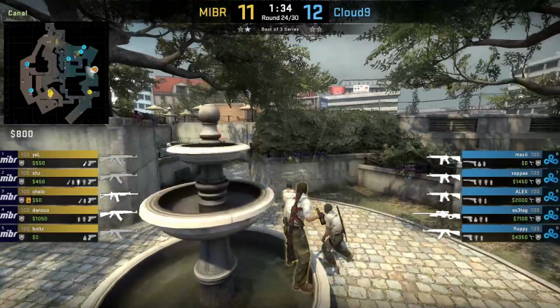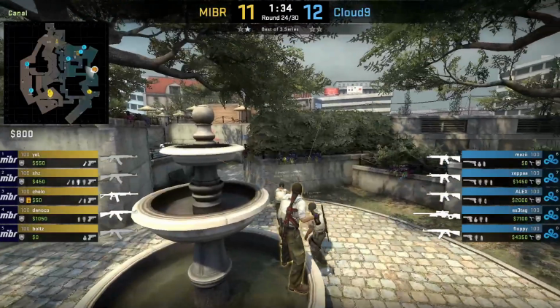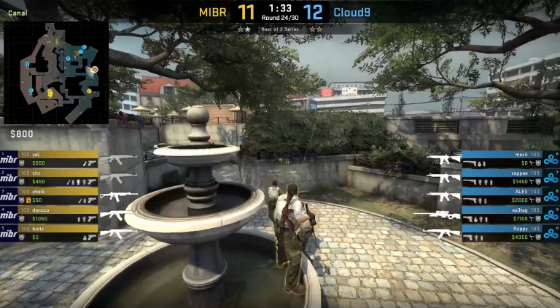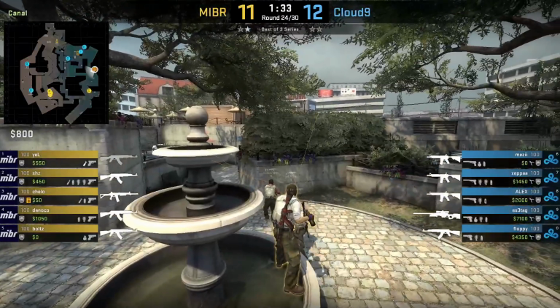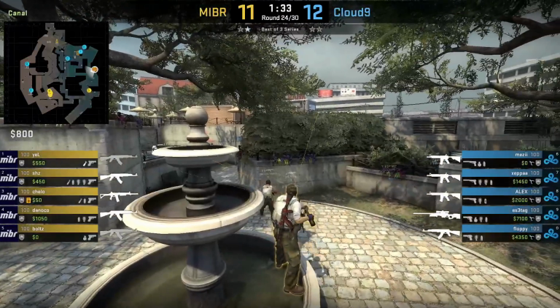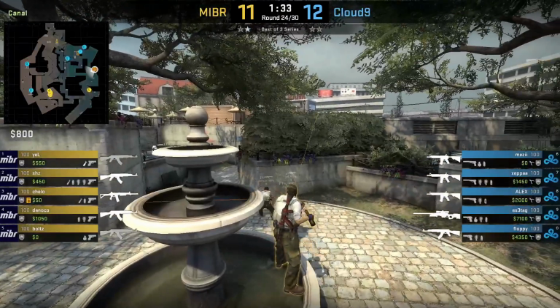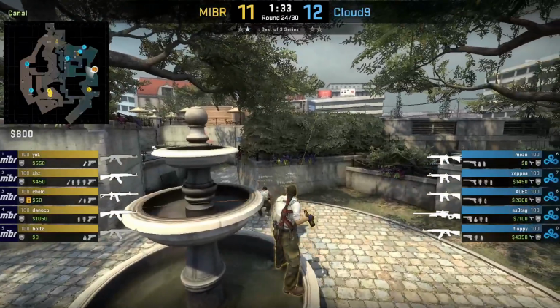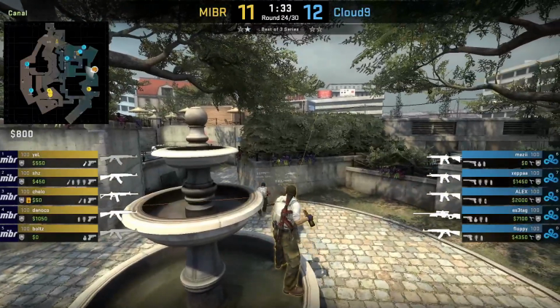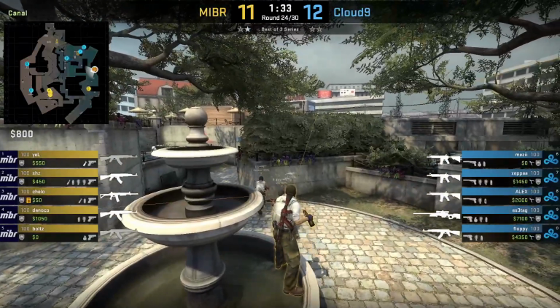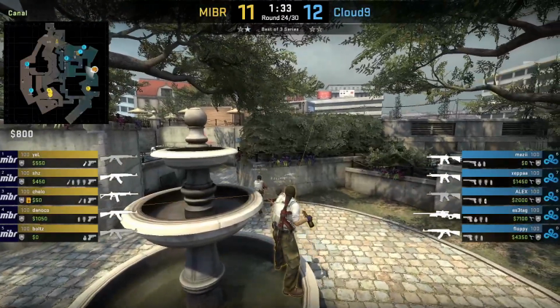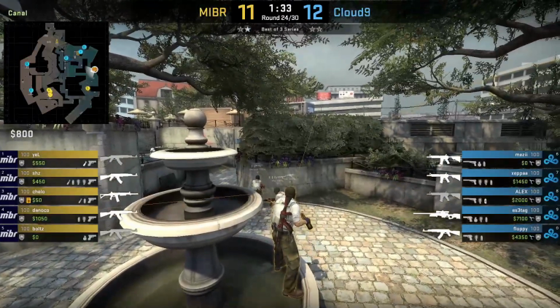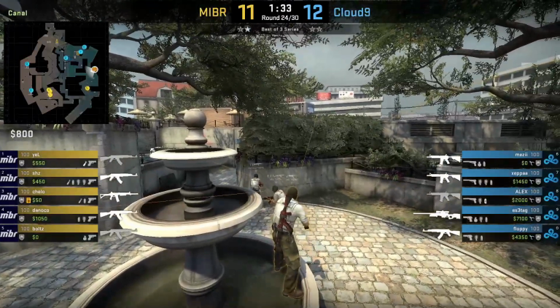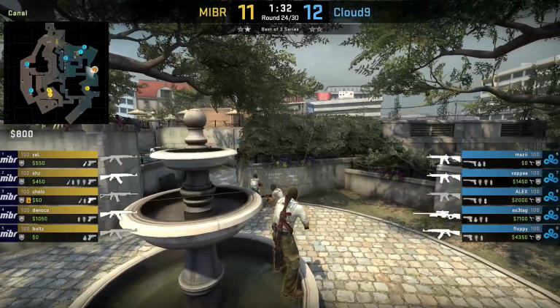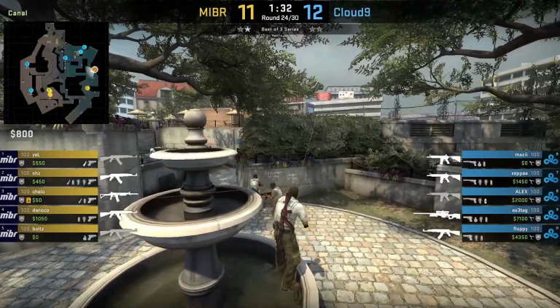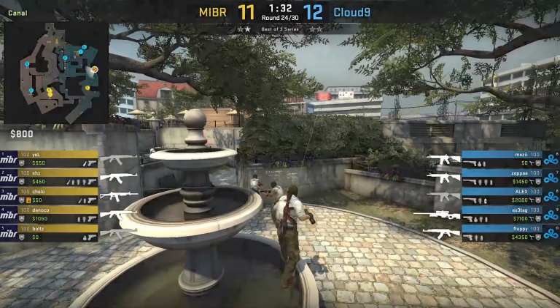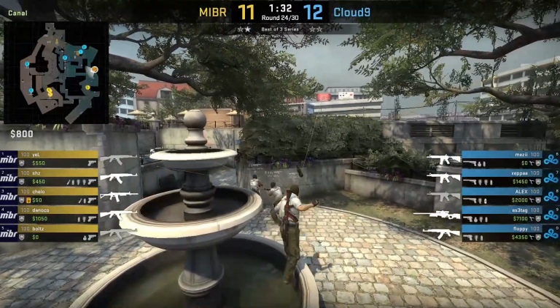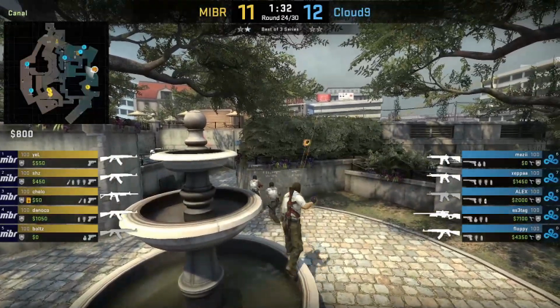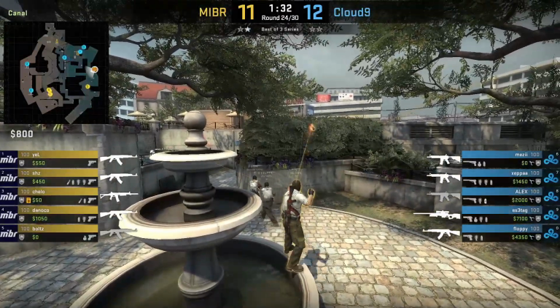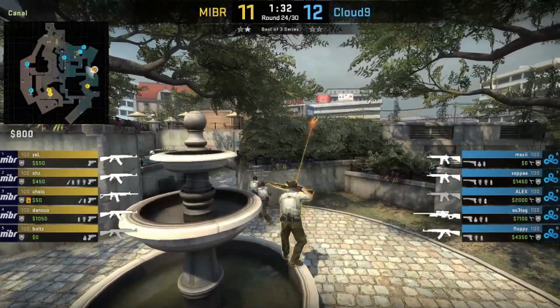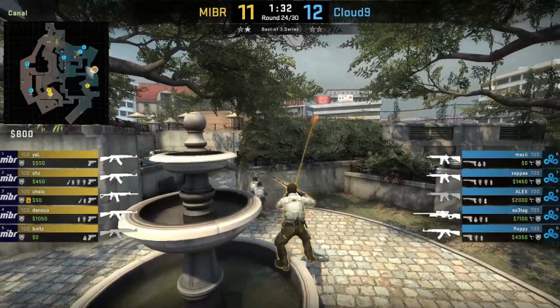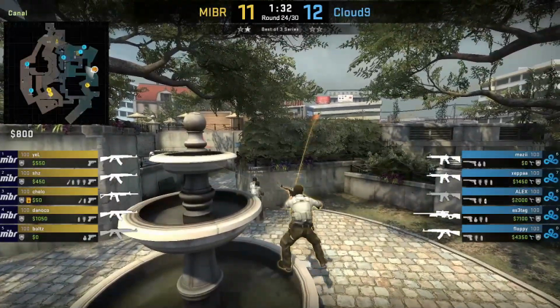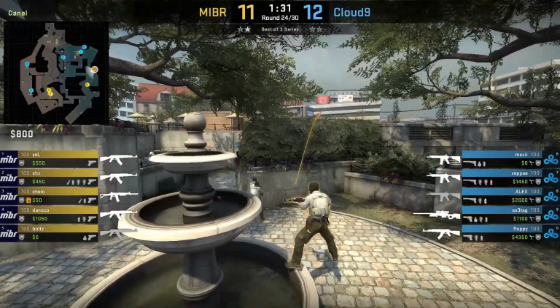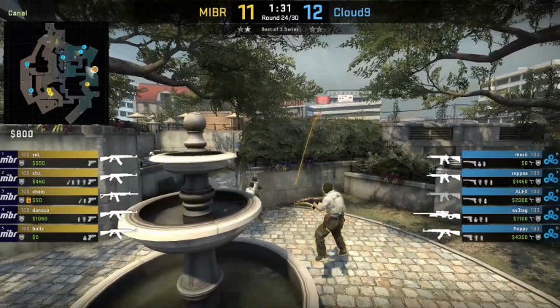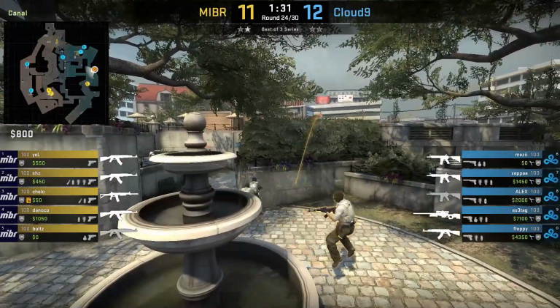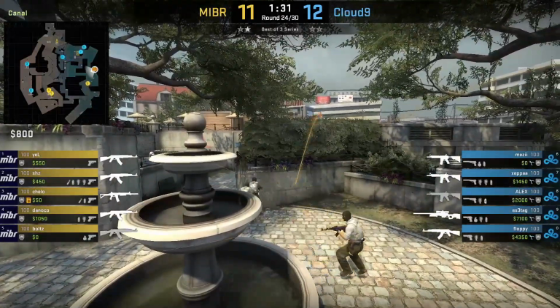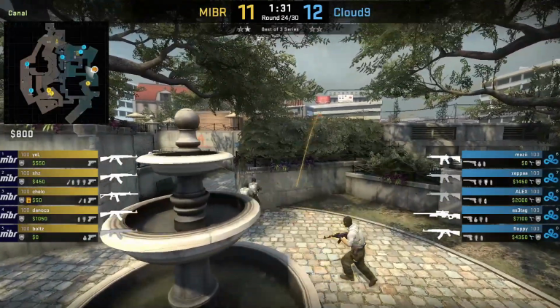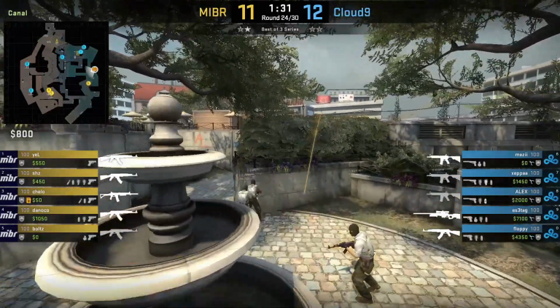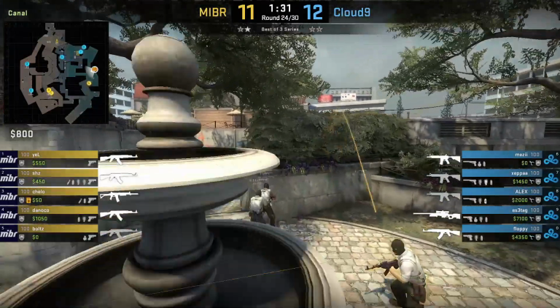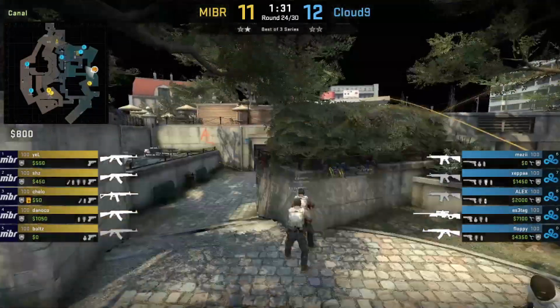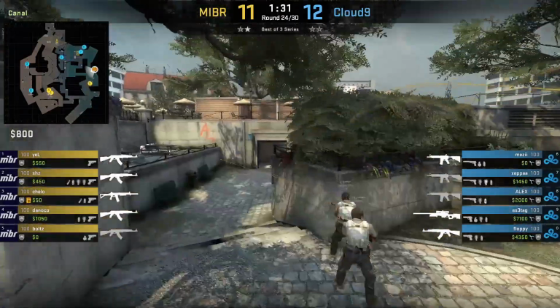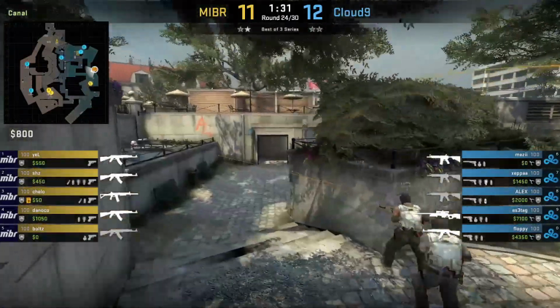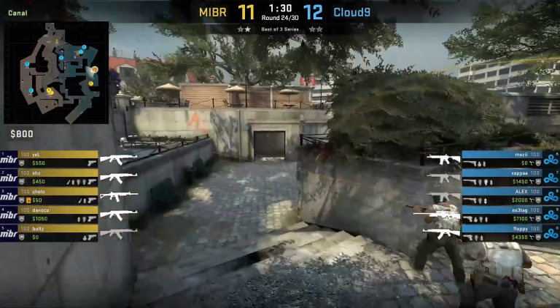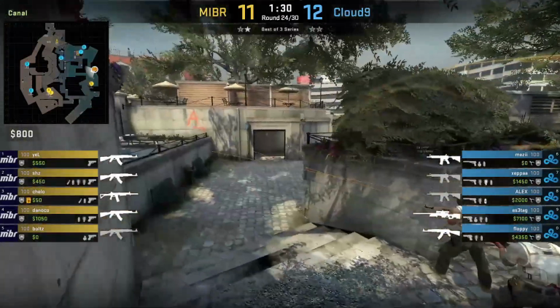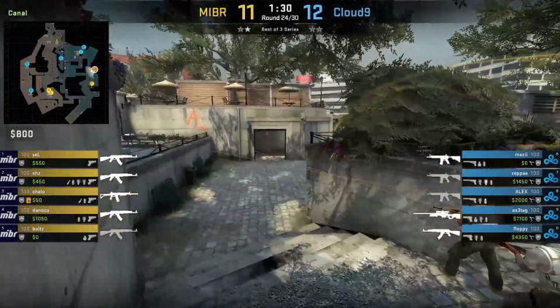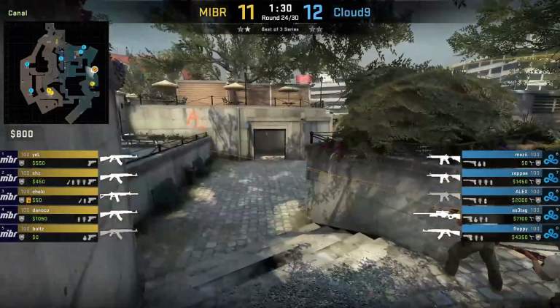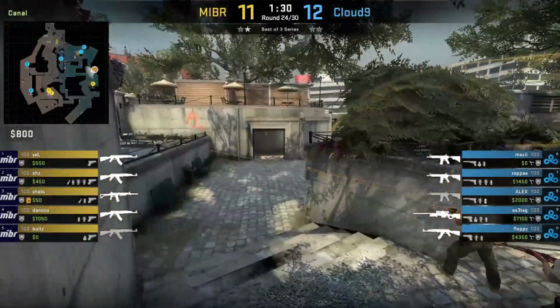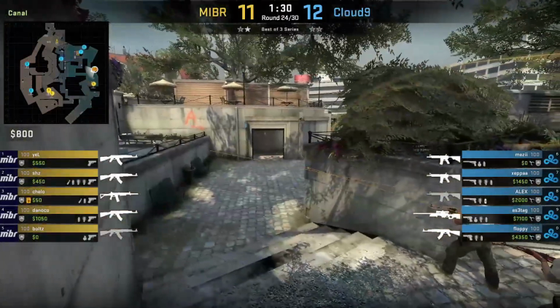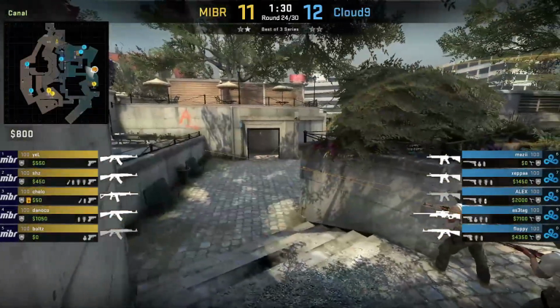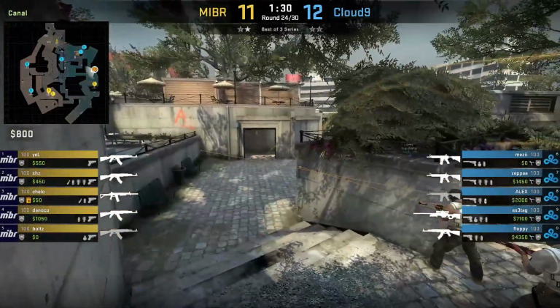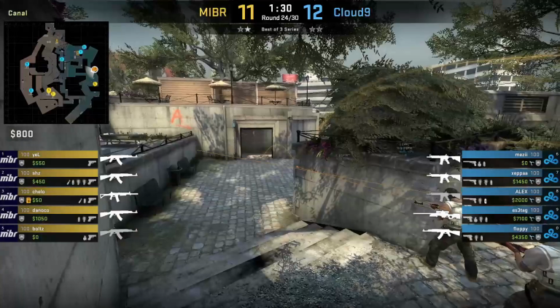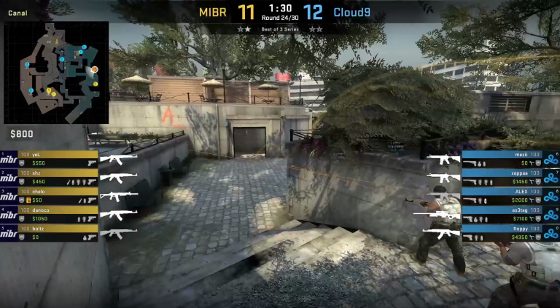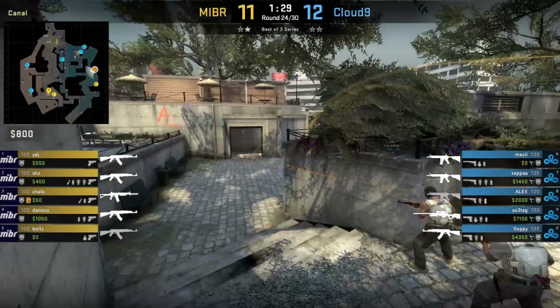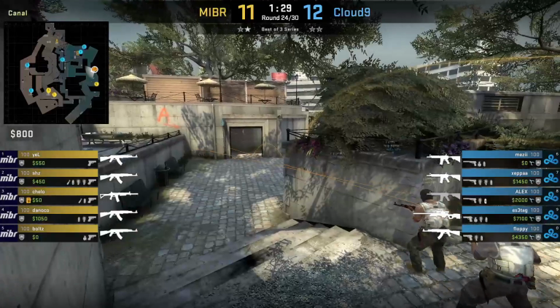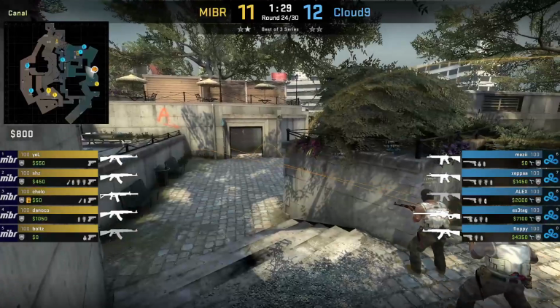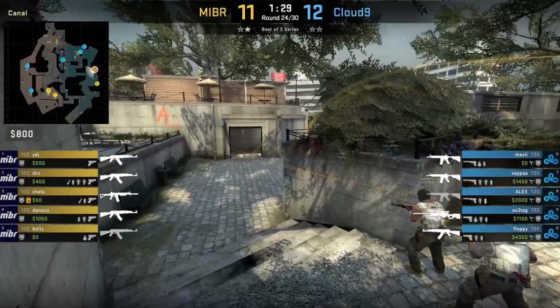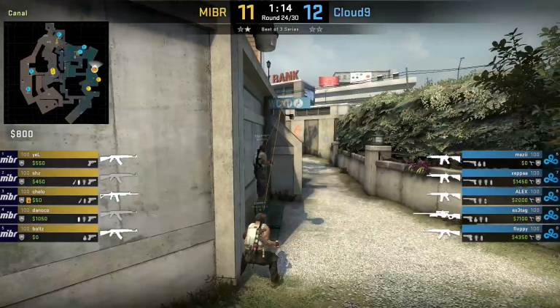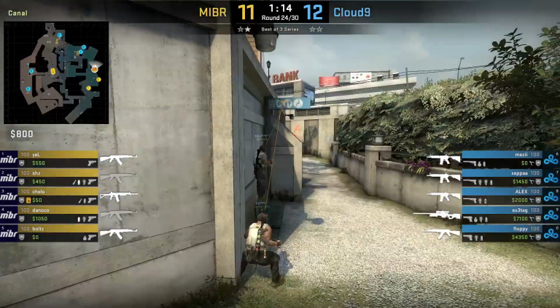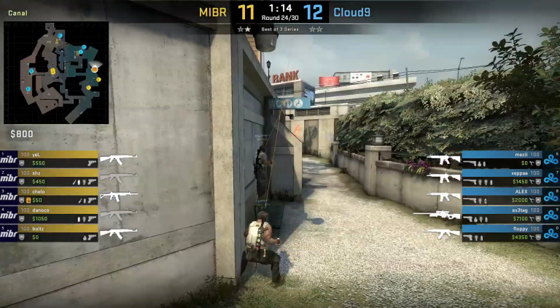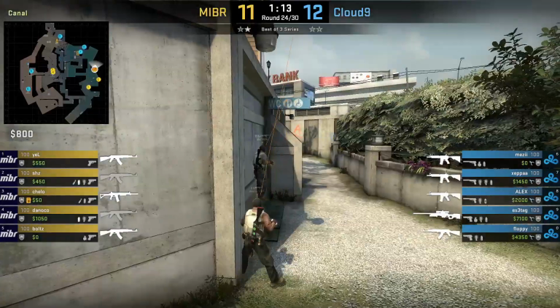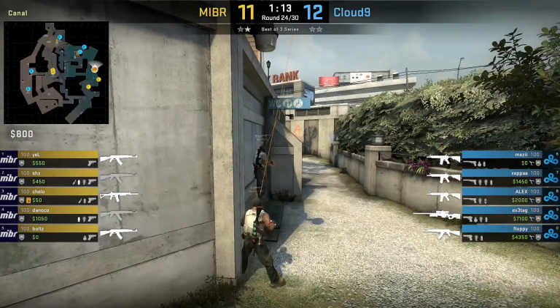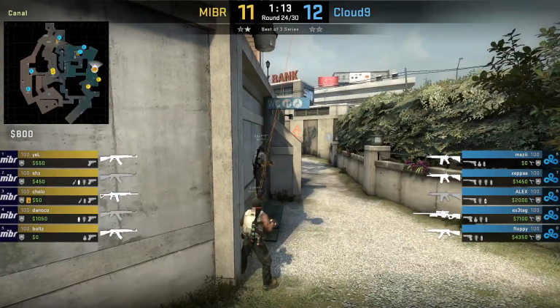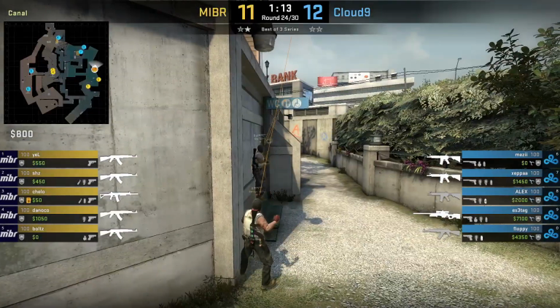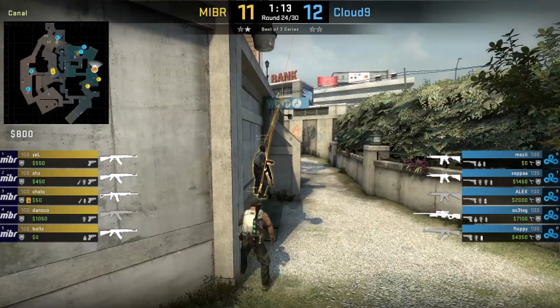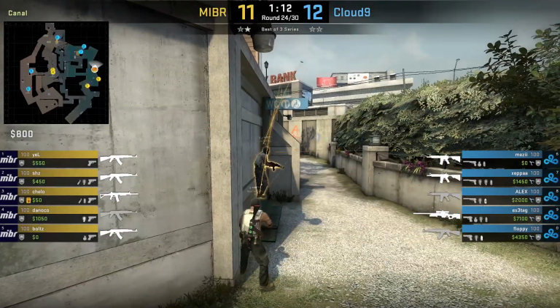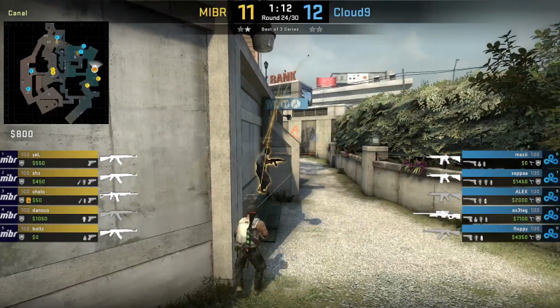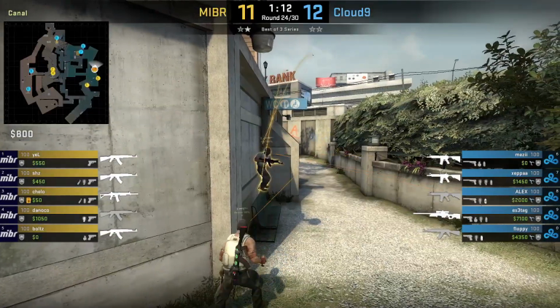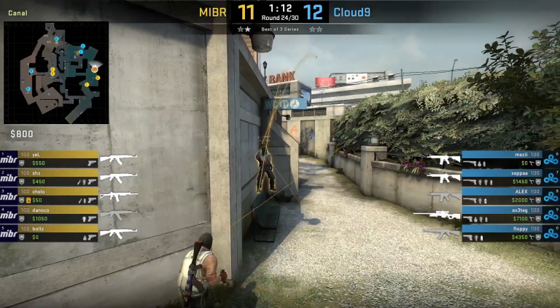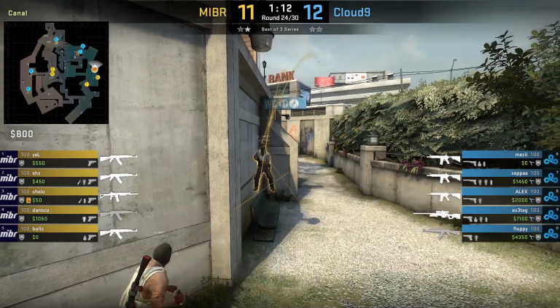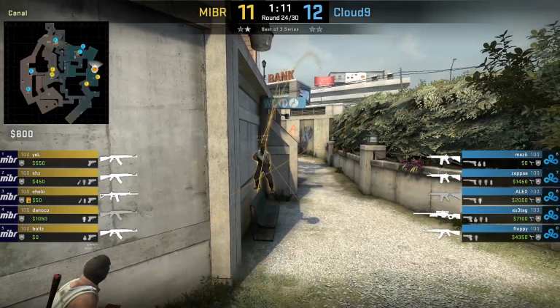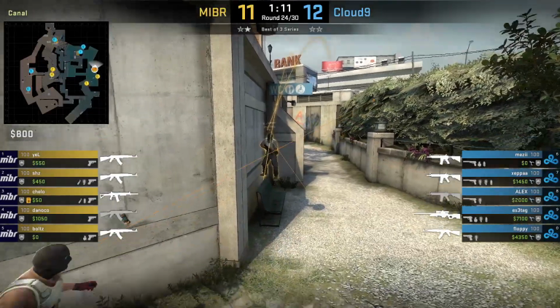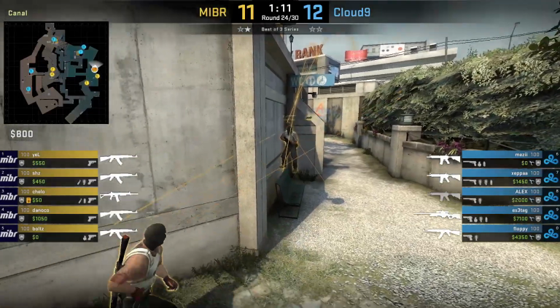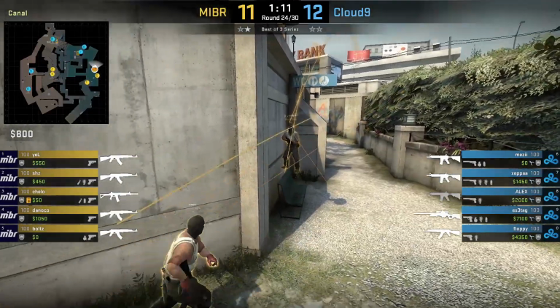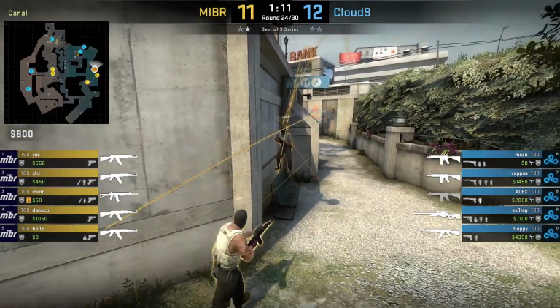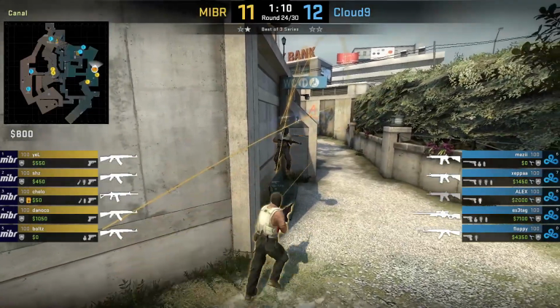MIBR will run the same strat against C9. However, they have a small variation of it — they molly divider instead of smoking it.